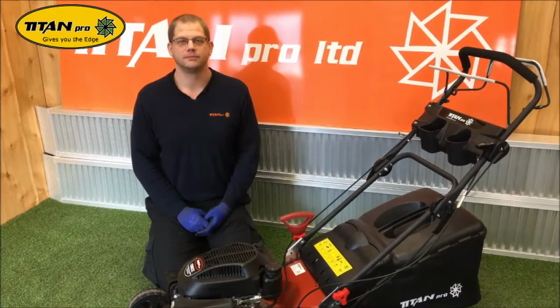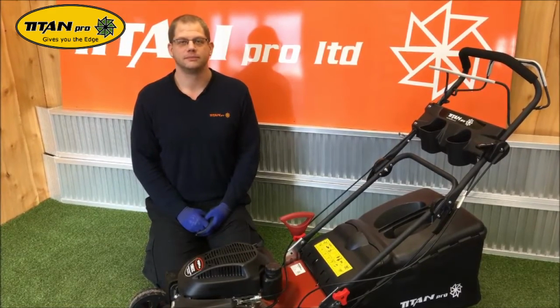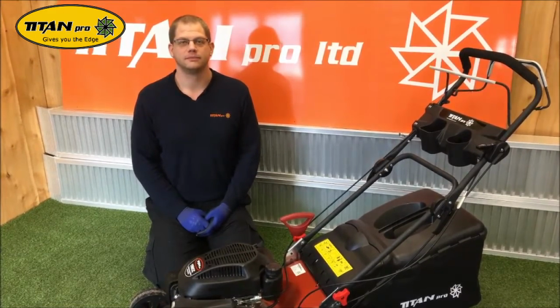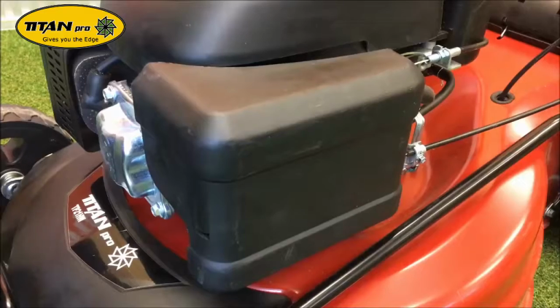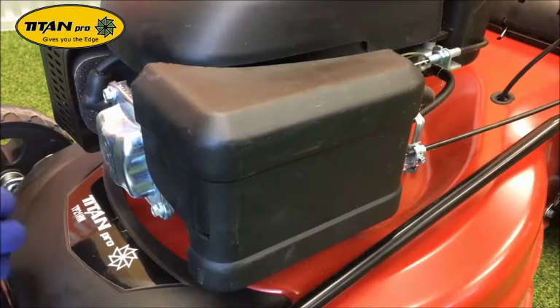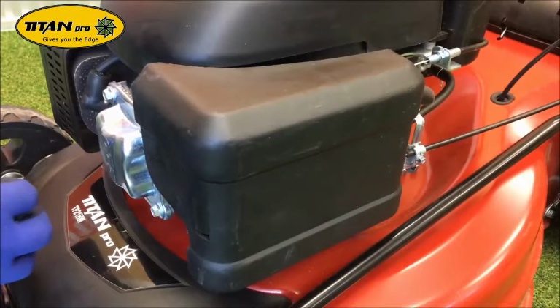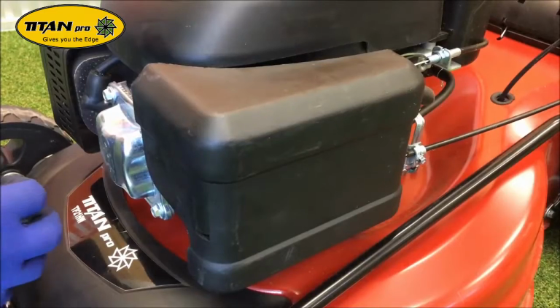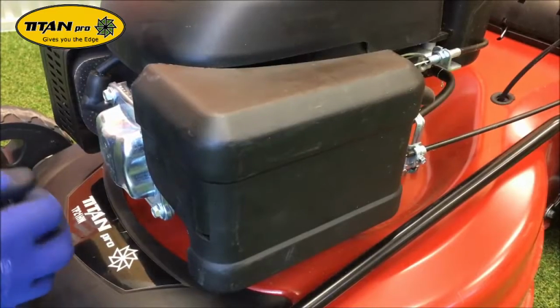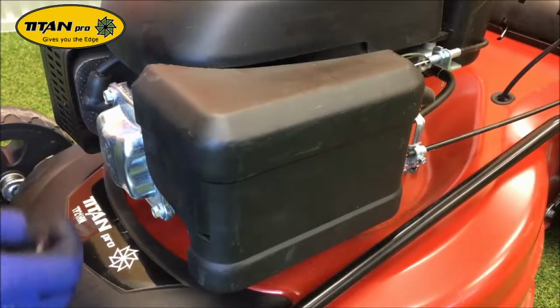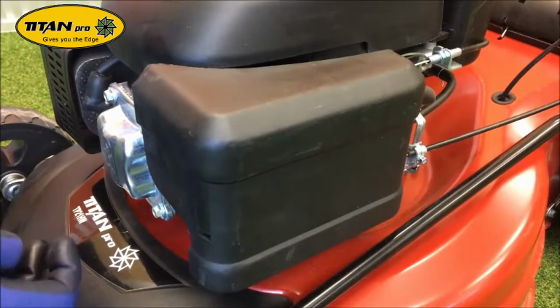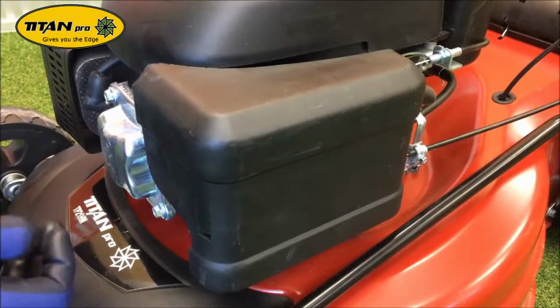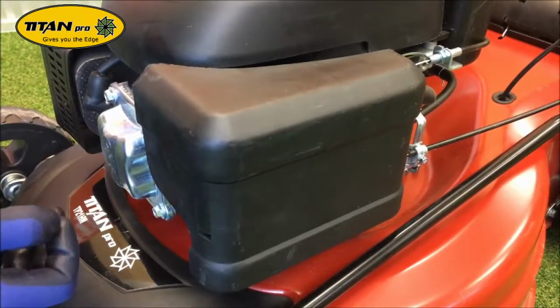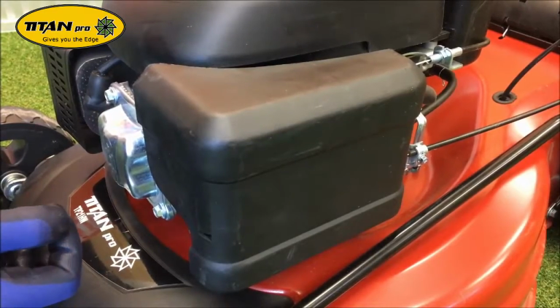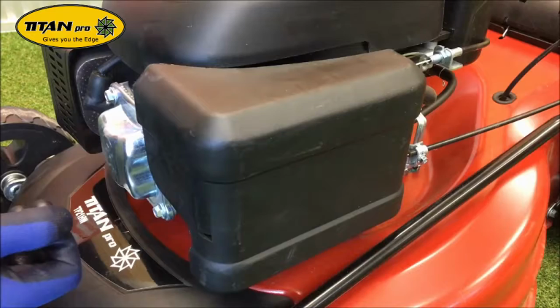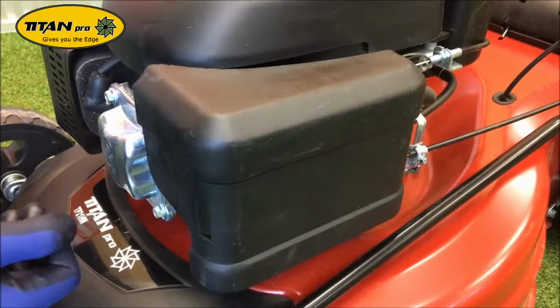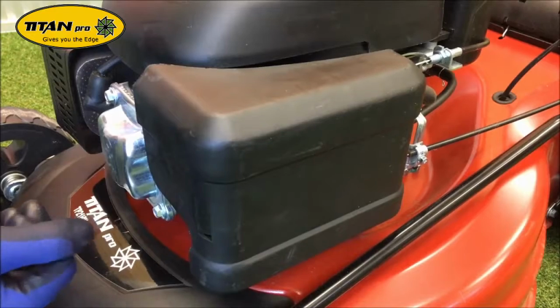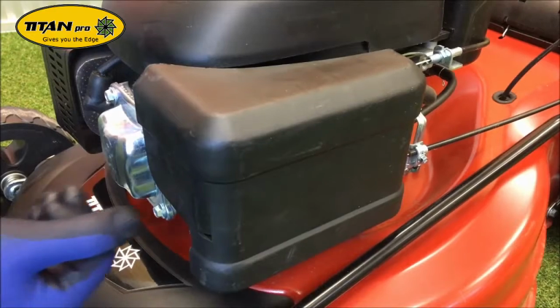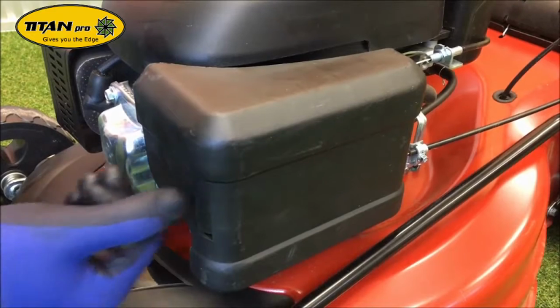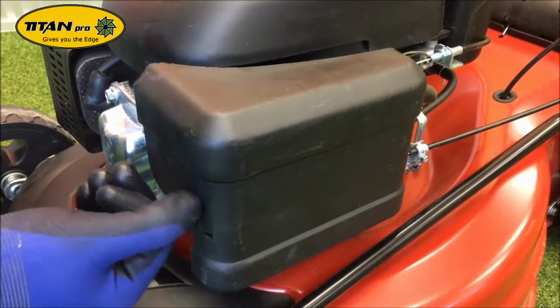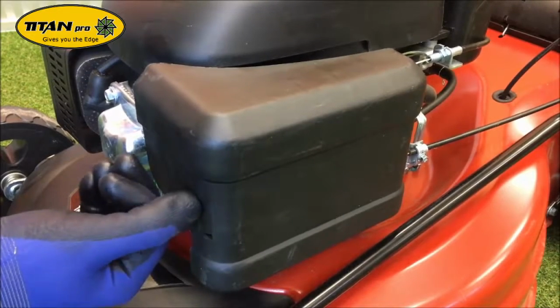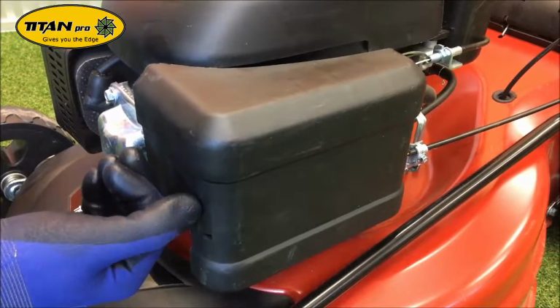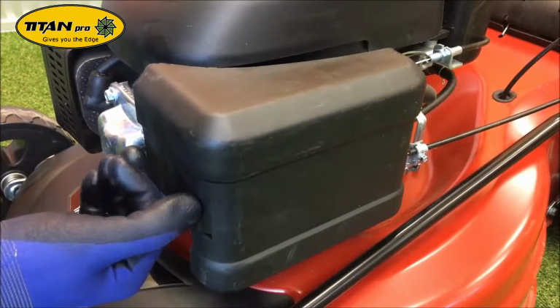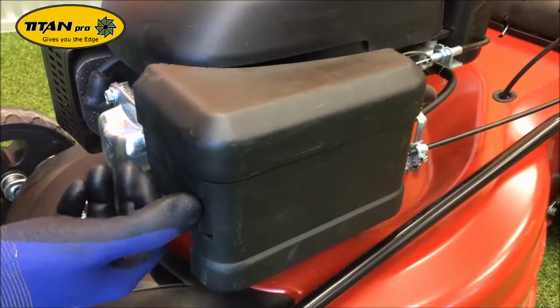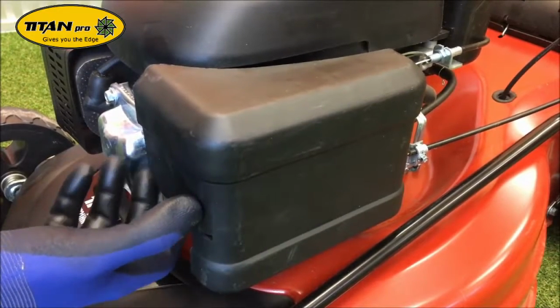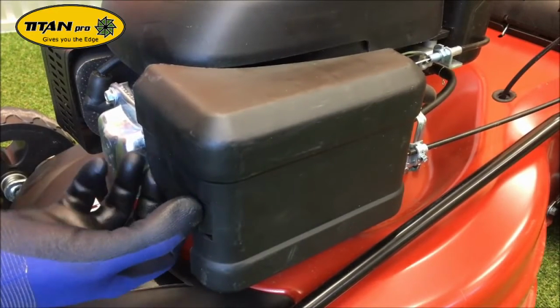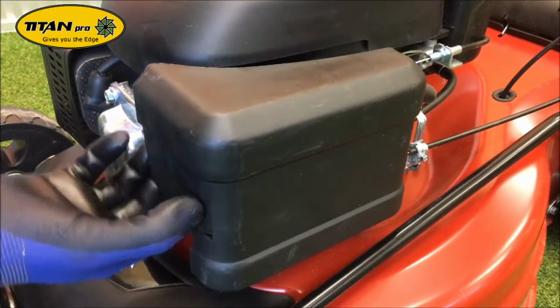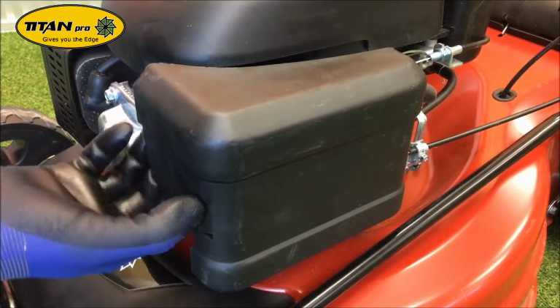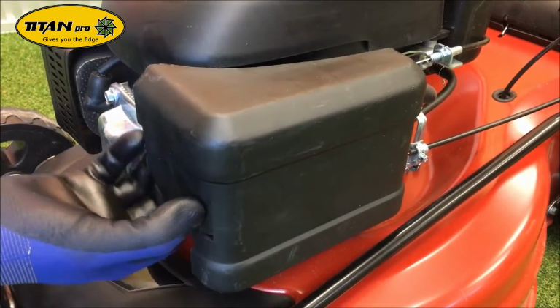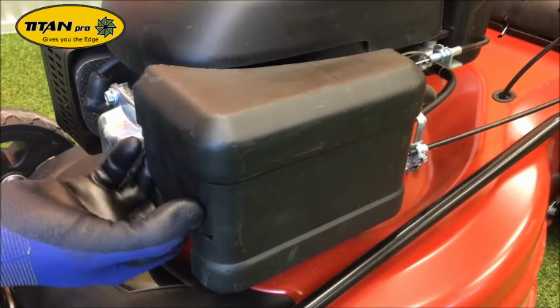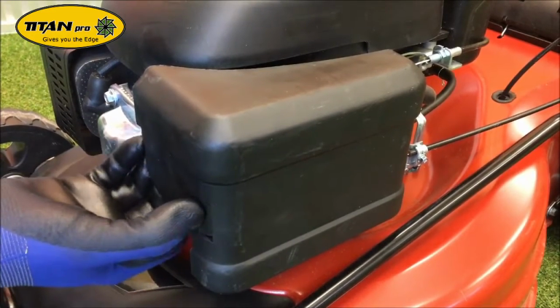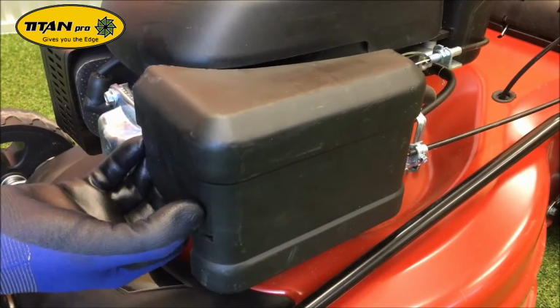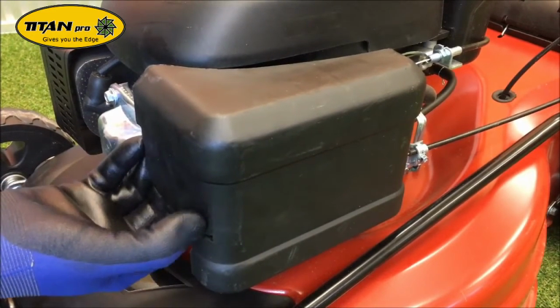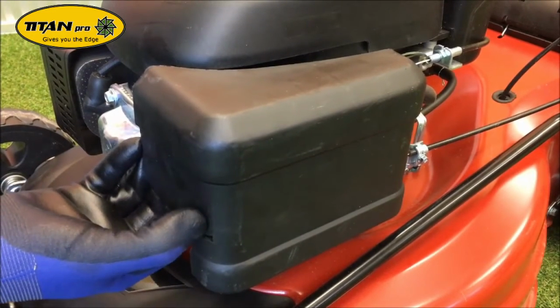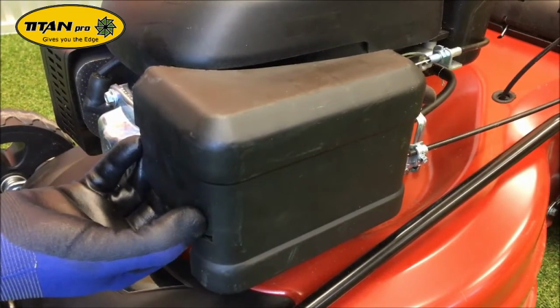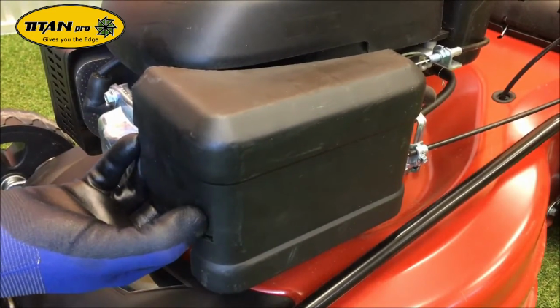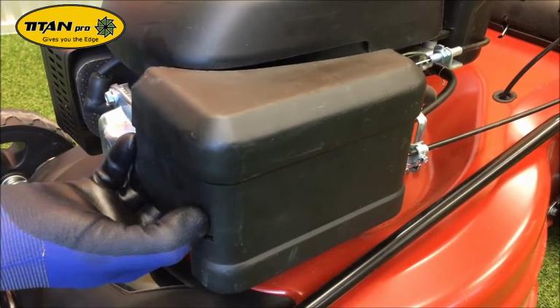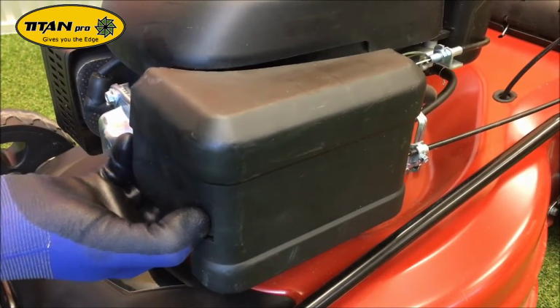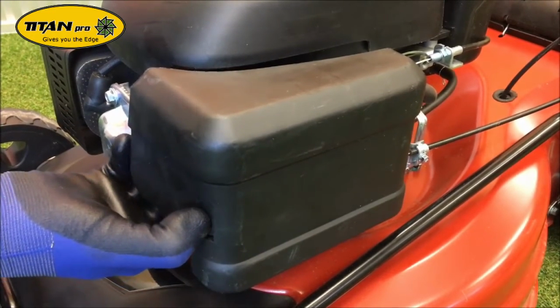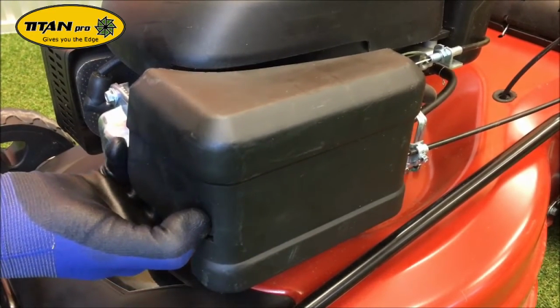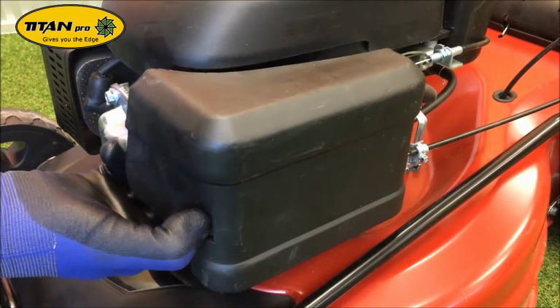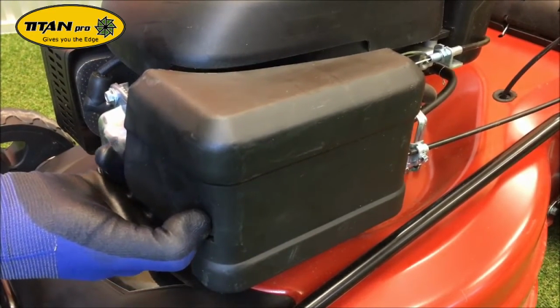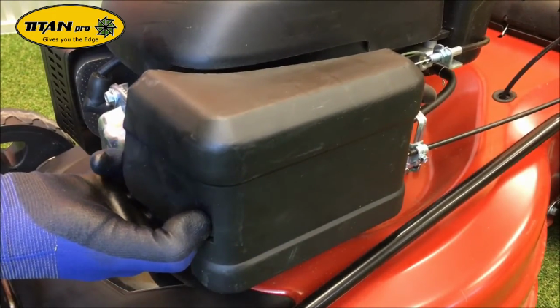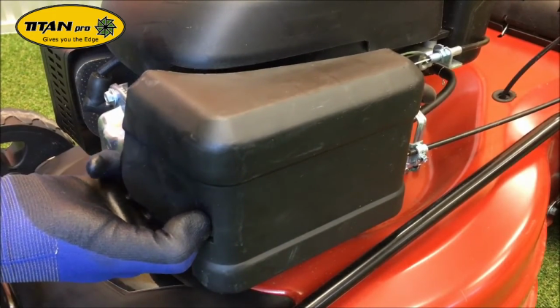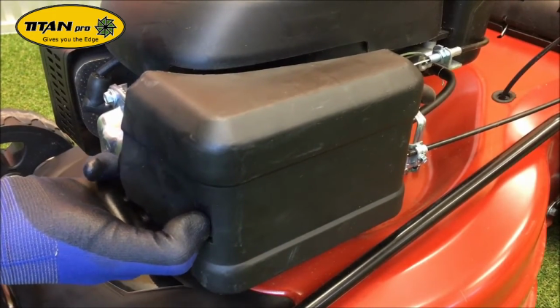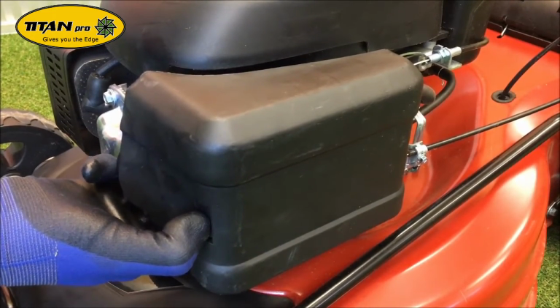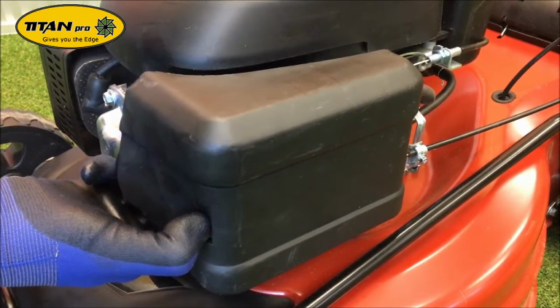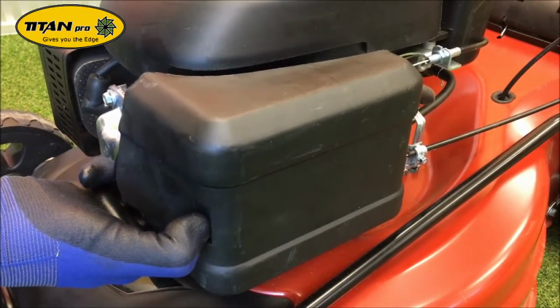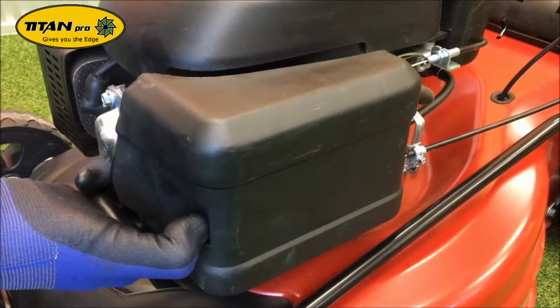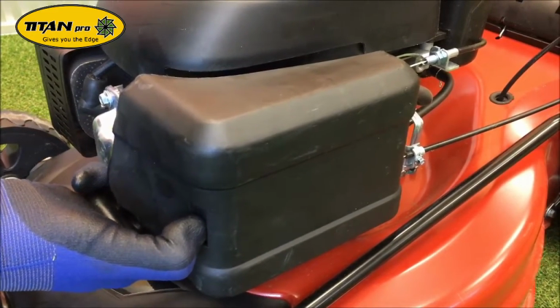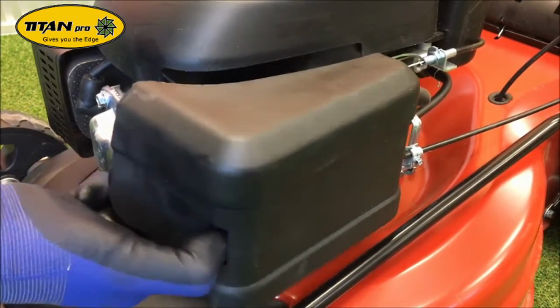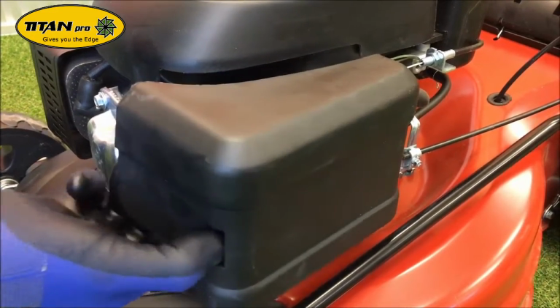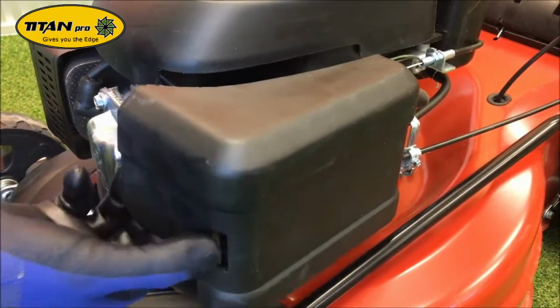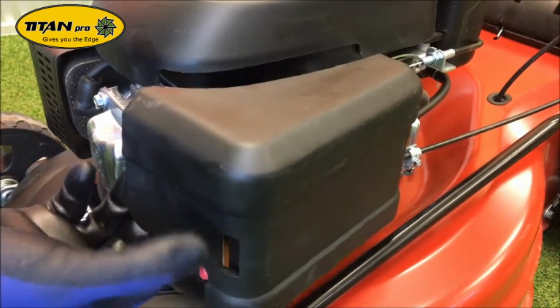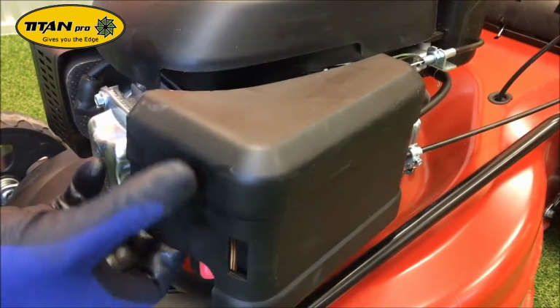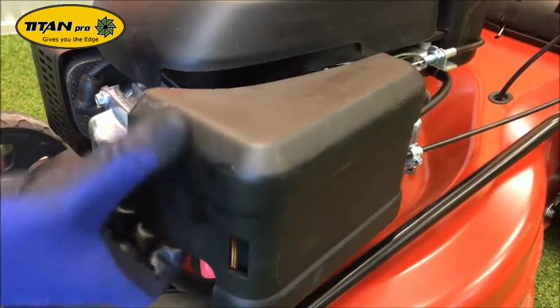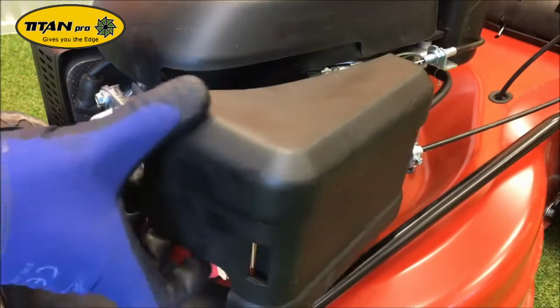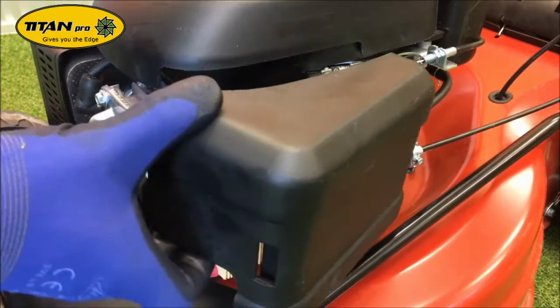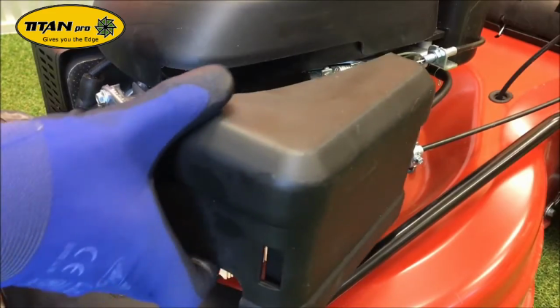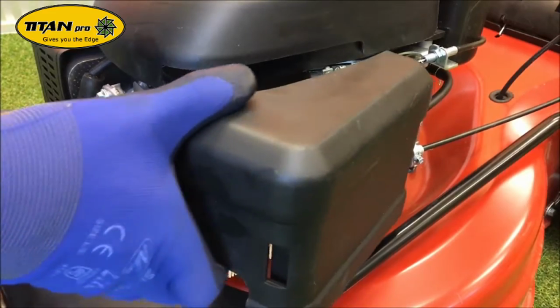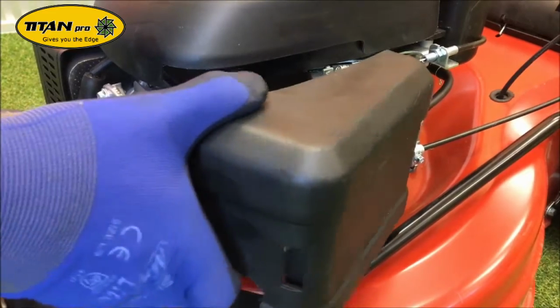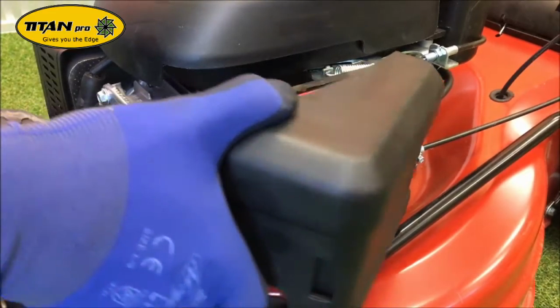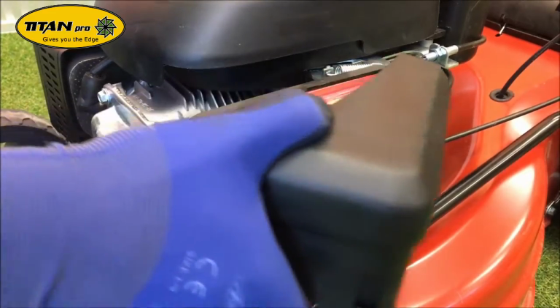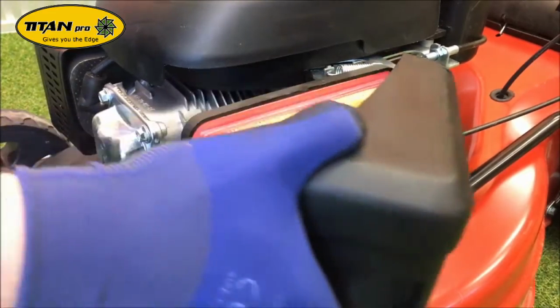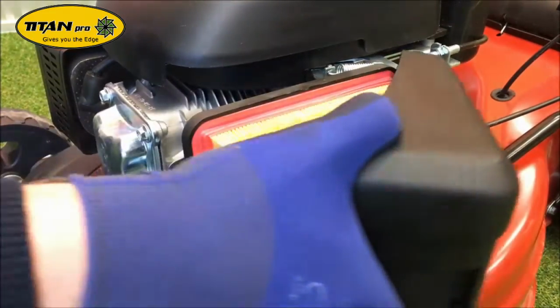To gain access to the air filter, locate this button, put your thumb in it and use it as a point to remove the air box.